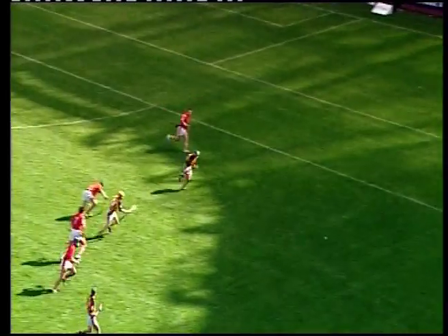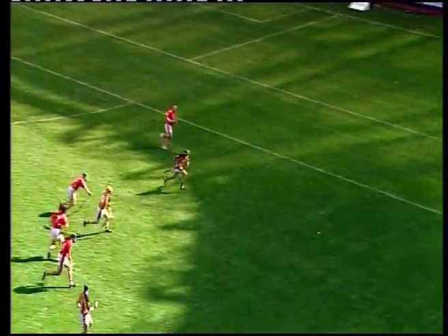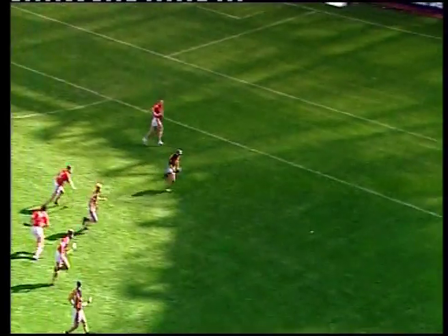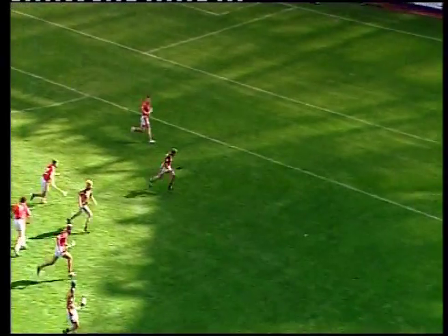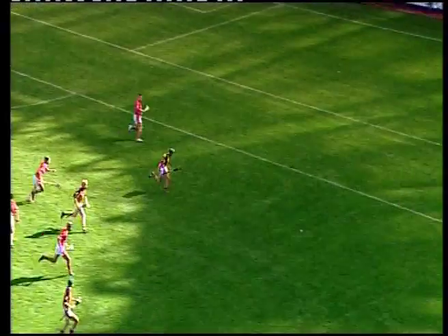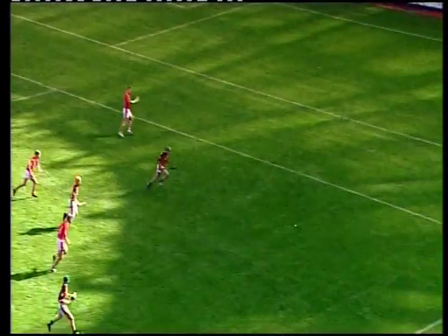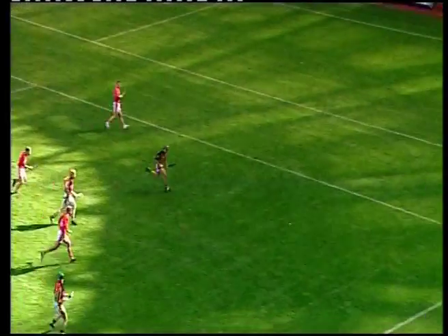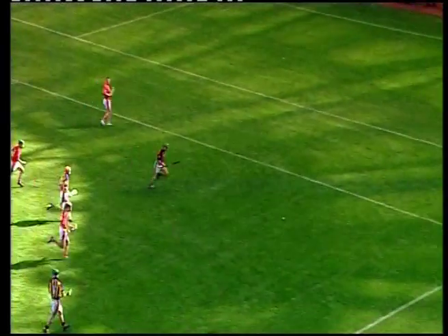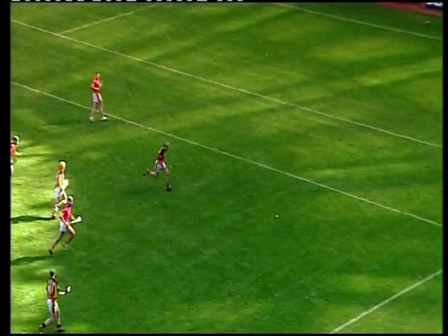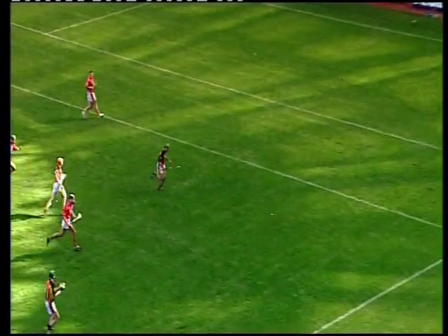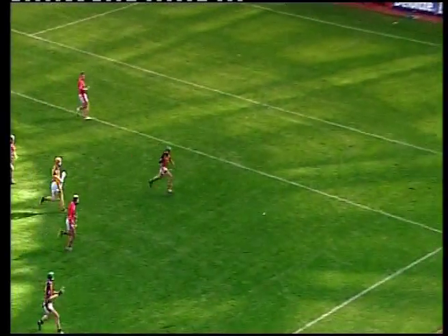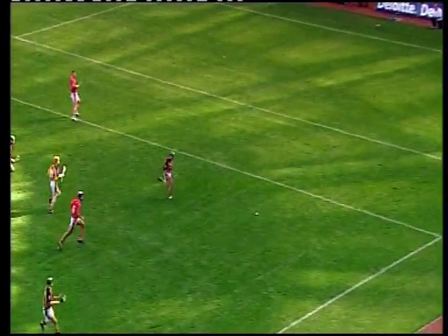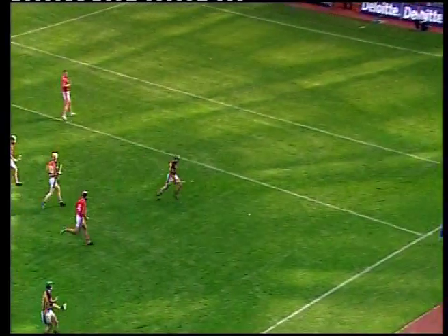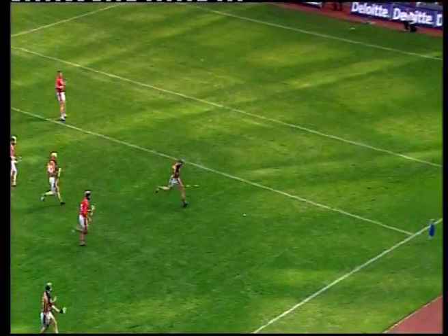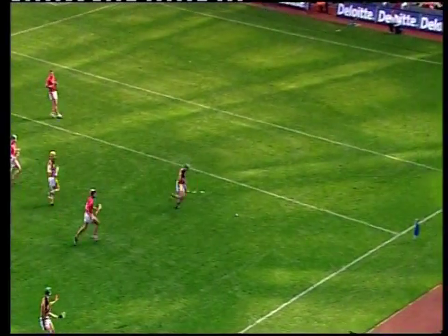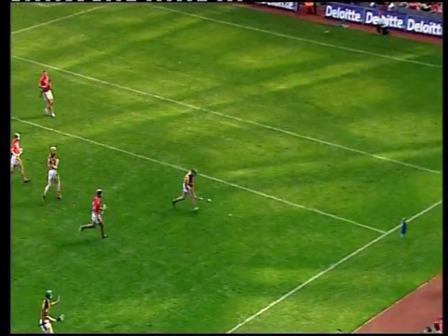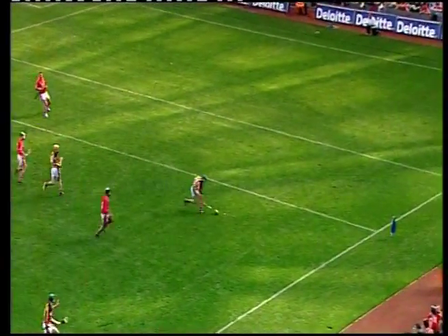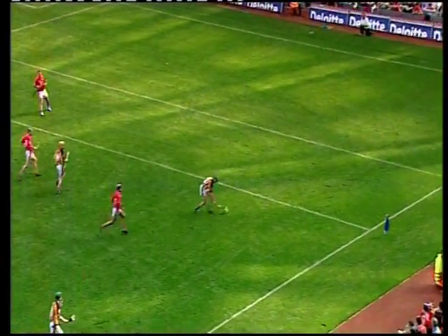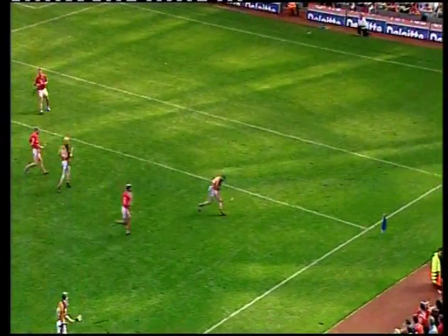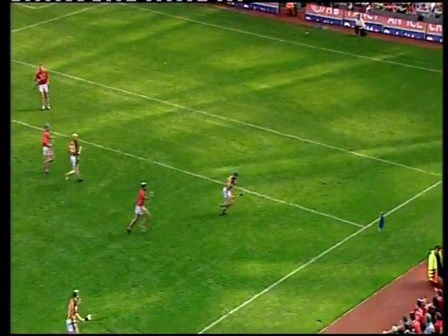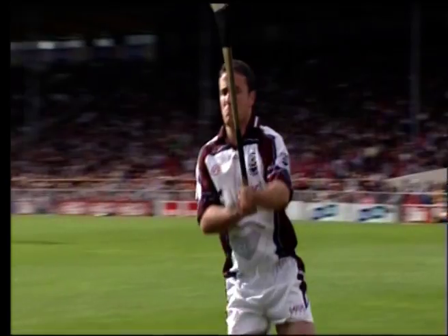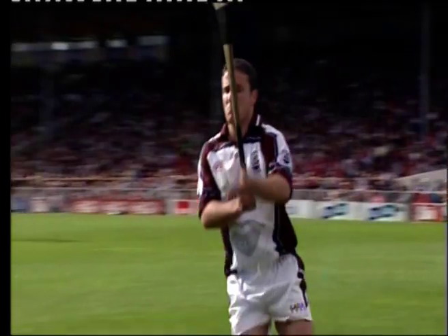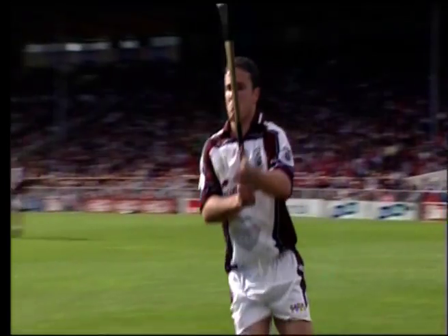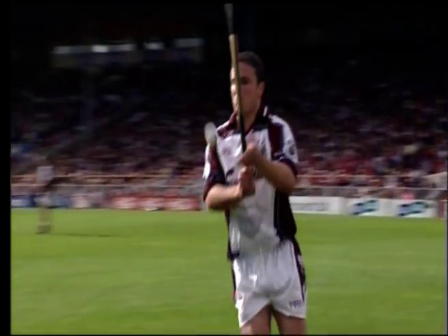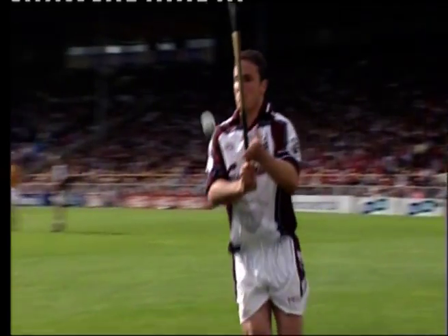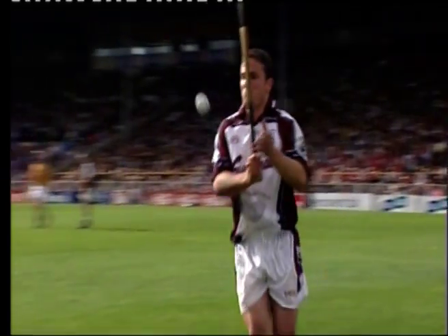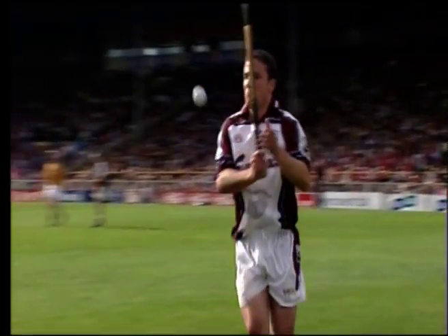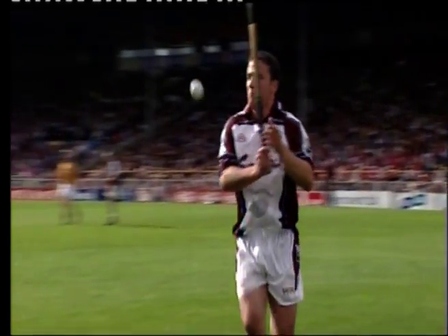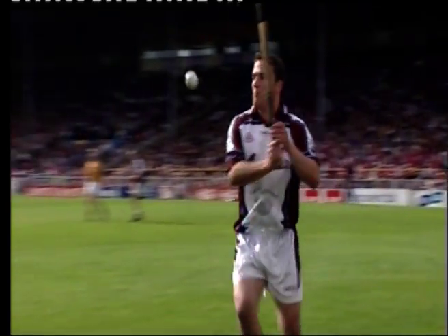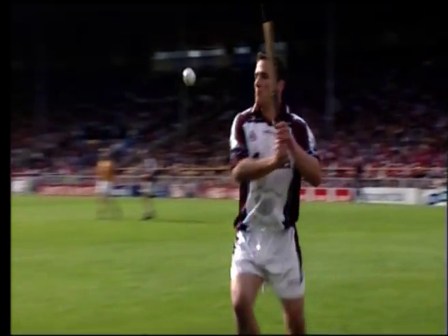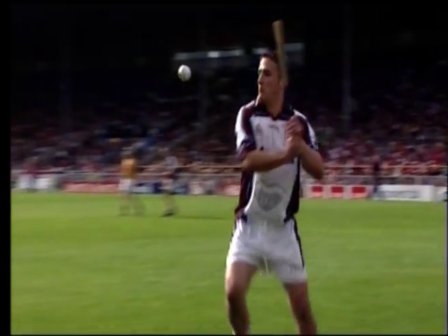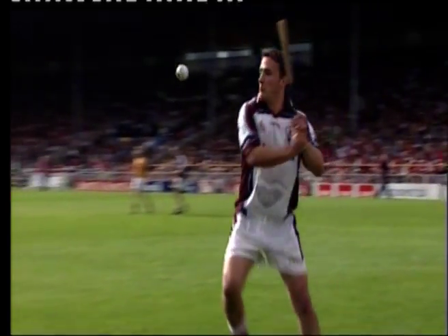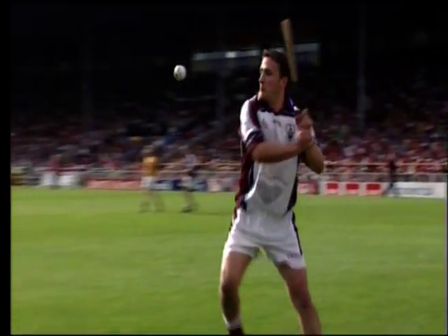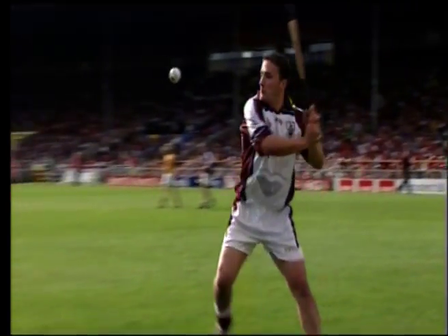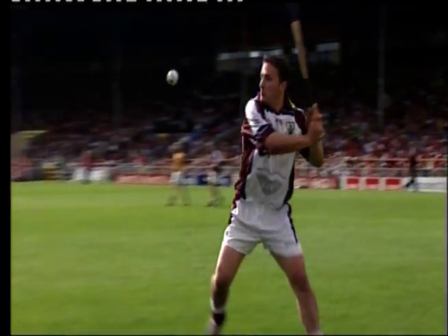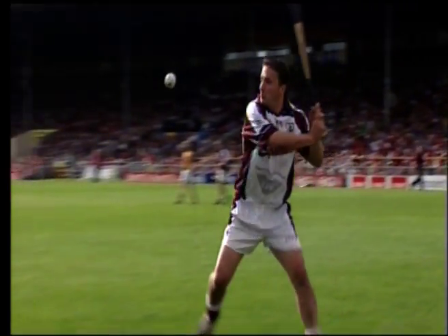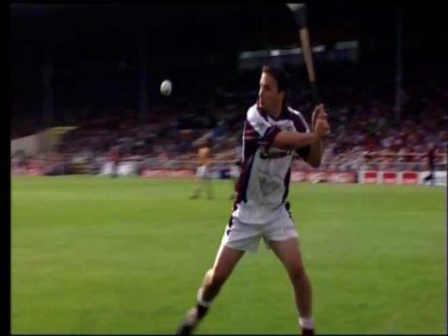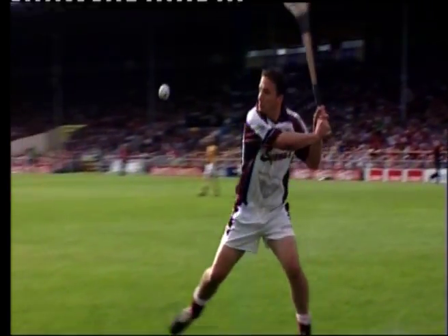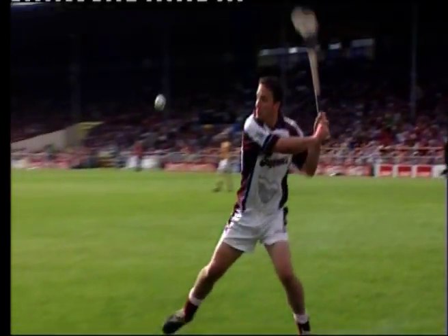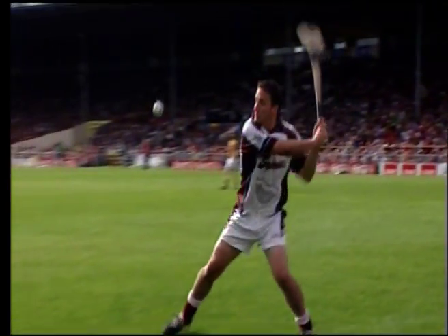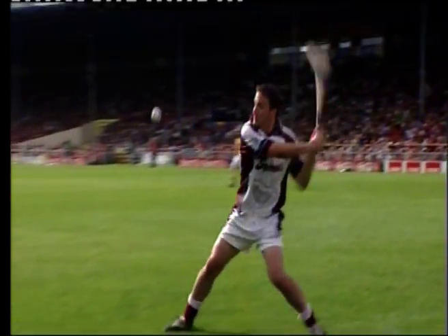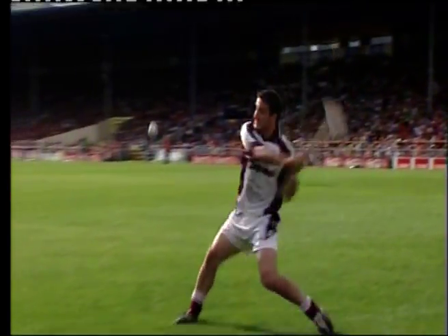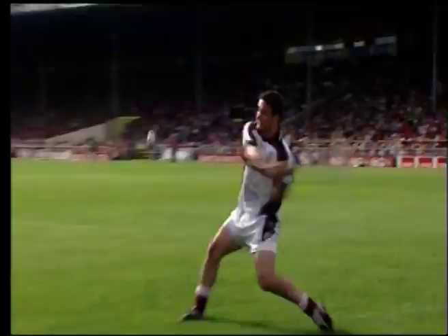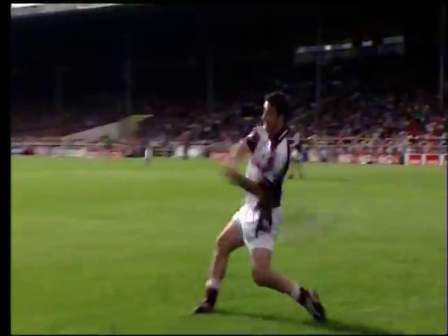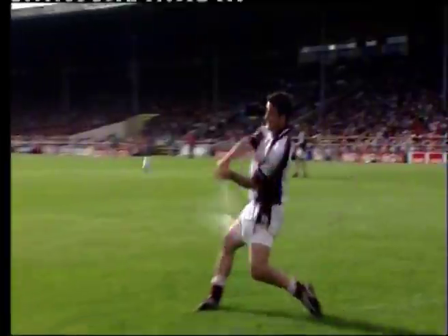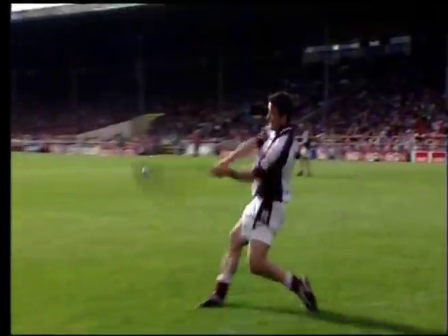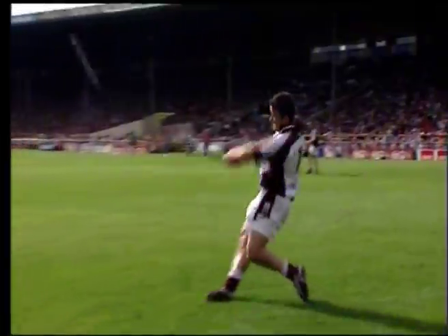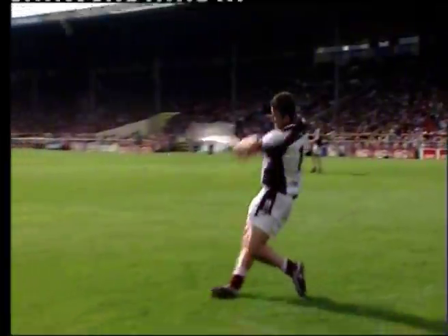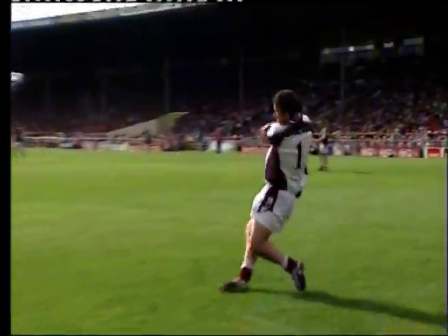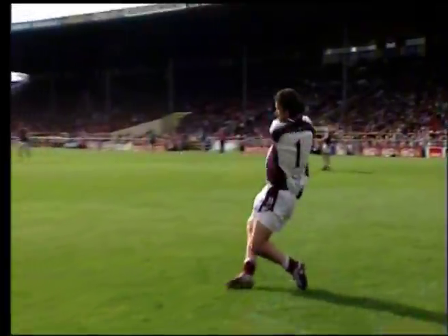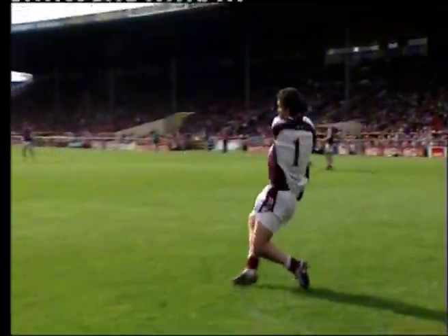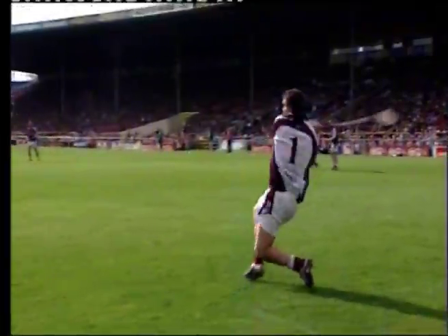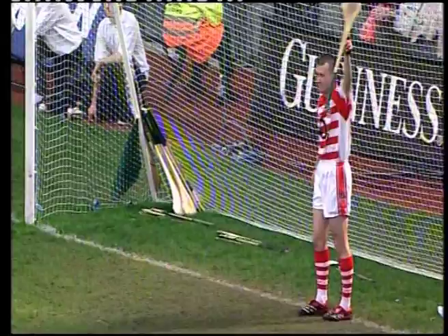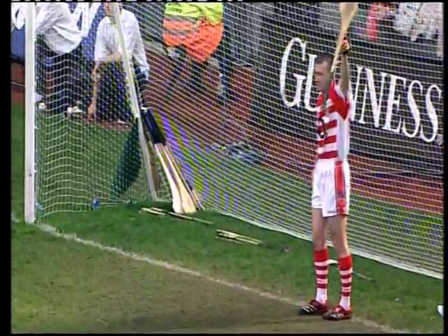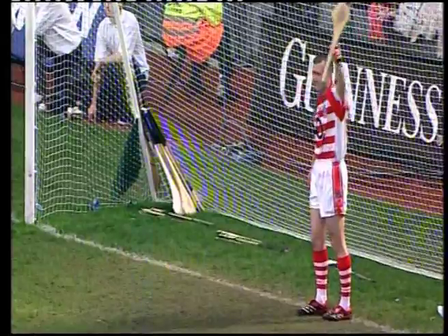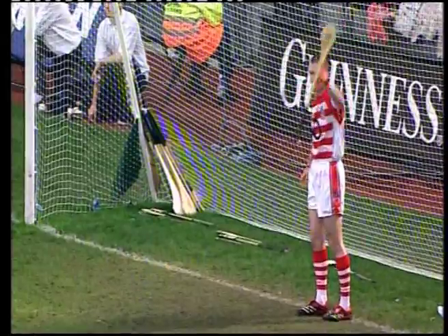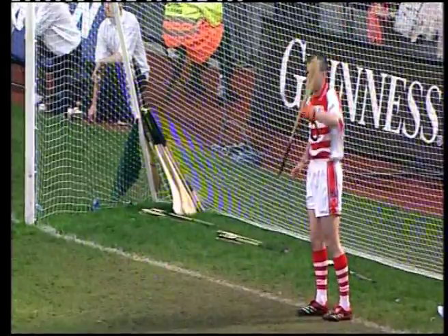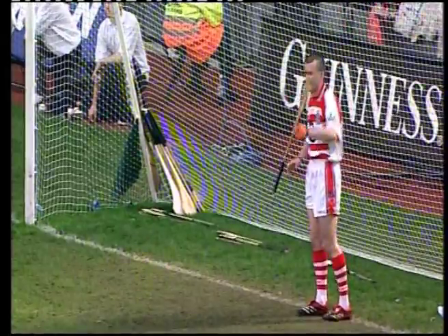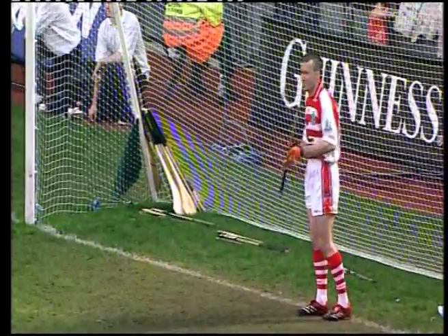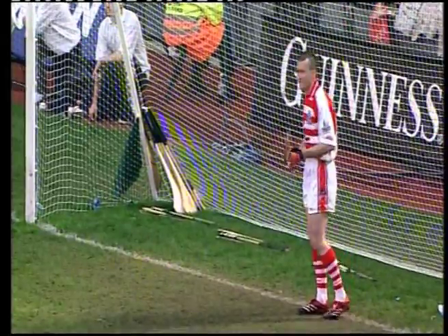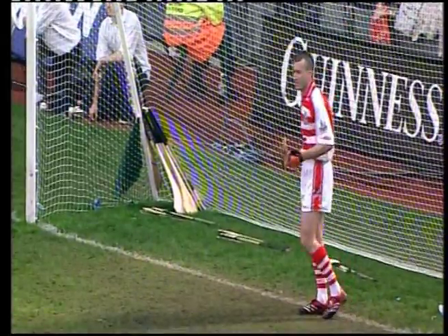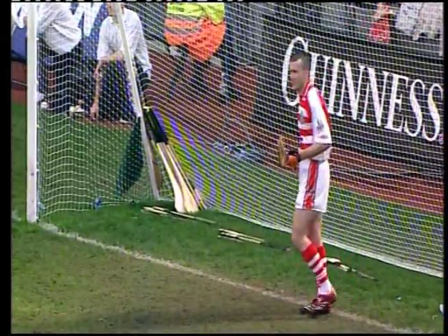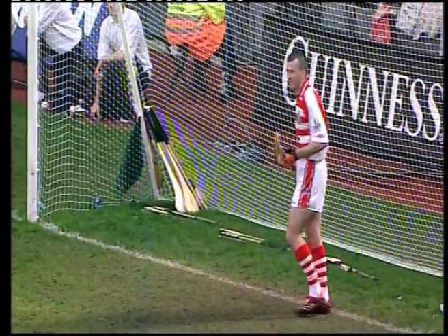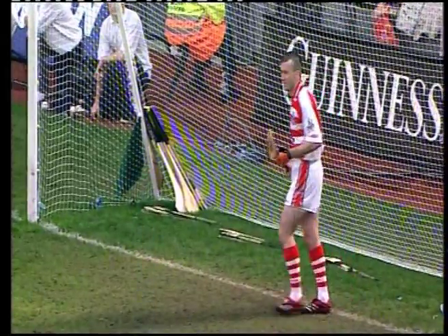The puck-out — Ritchie Power this time. Galway captain goes for distance. Puck-out to Cork.